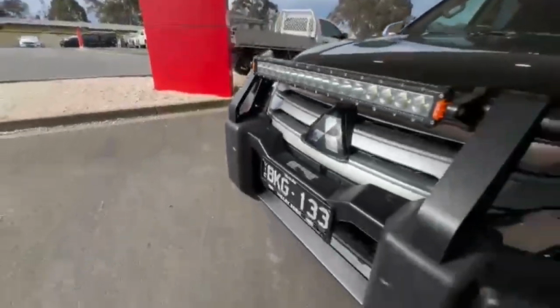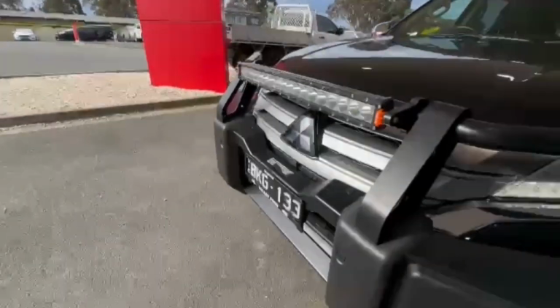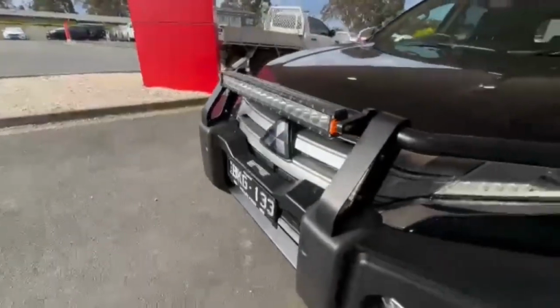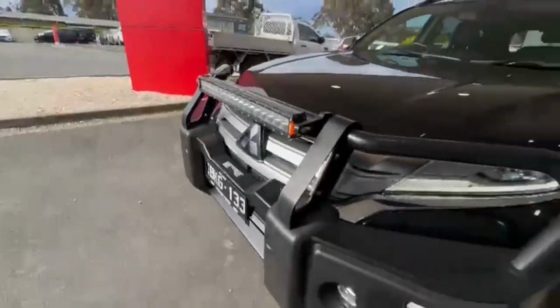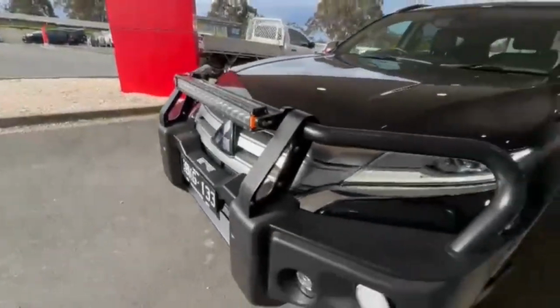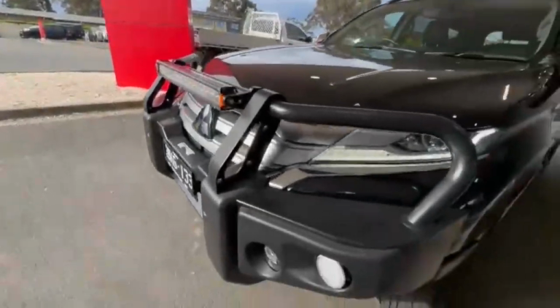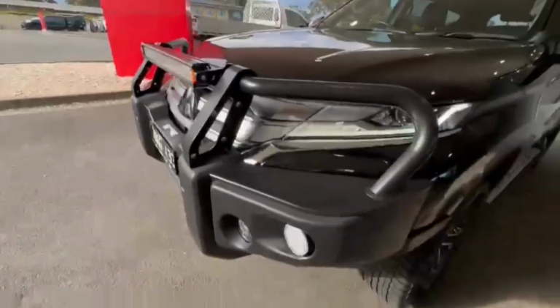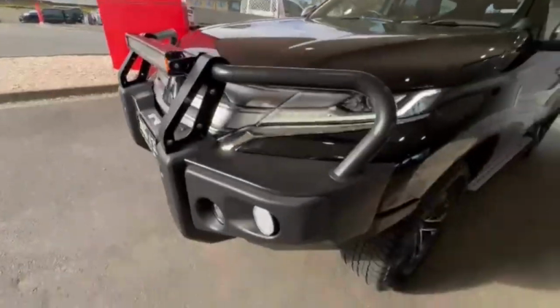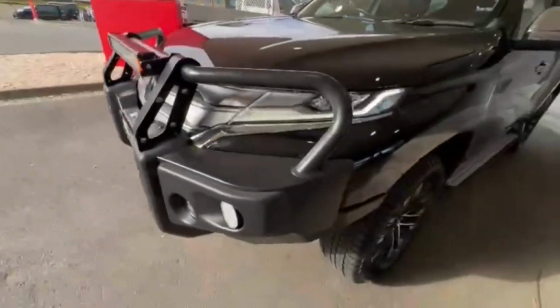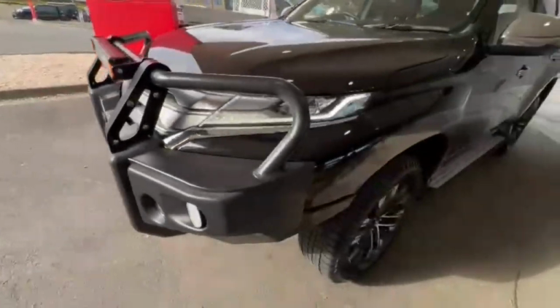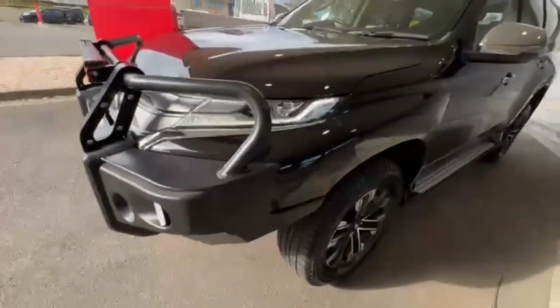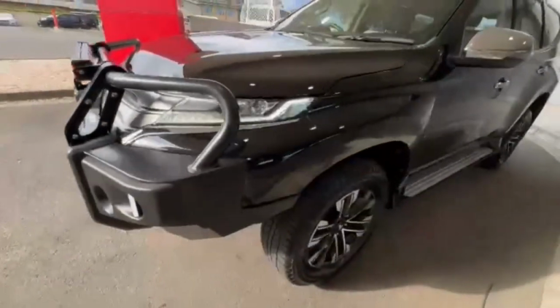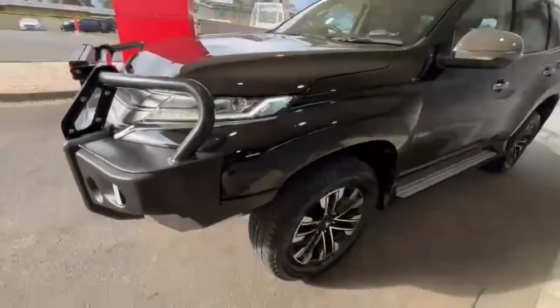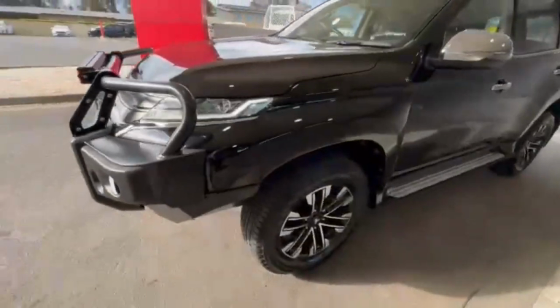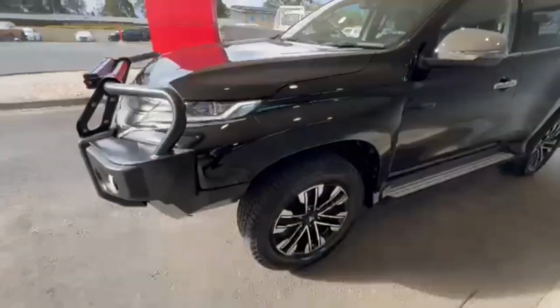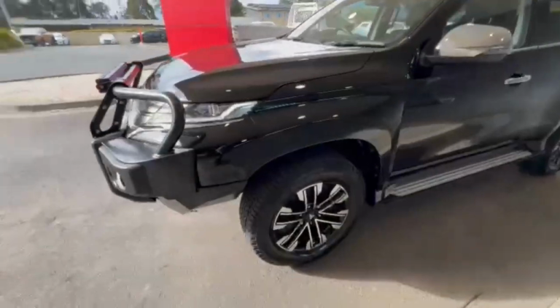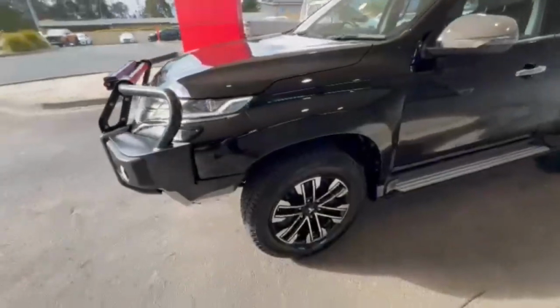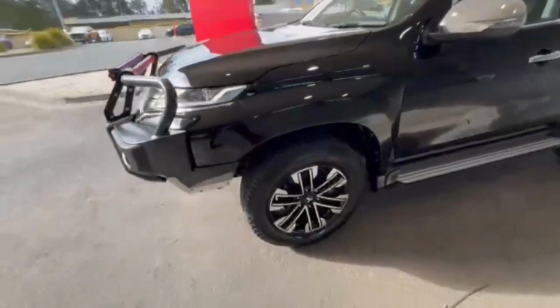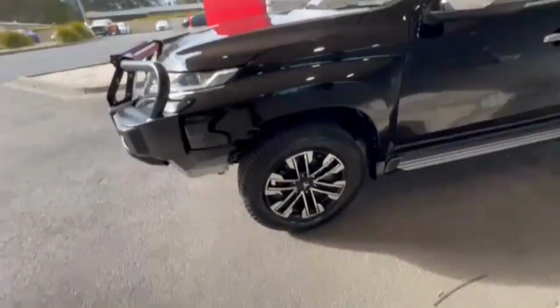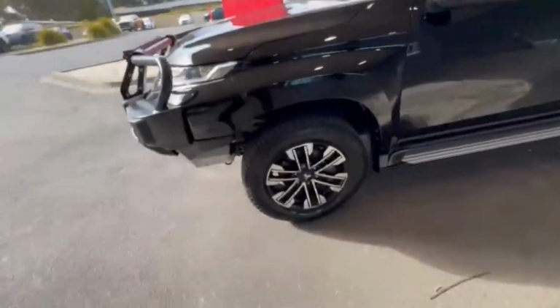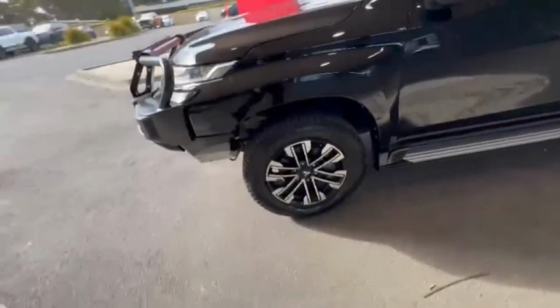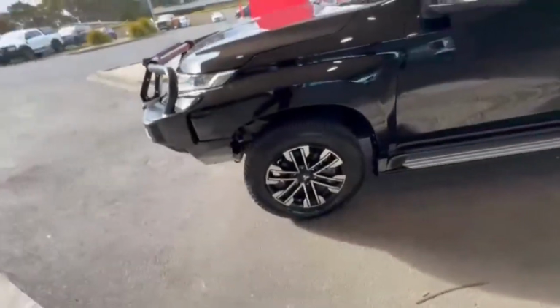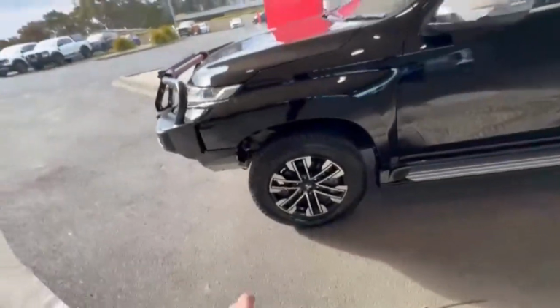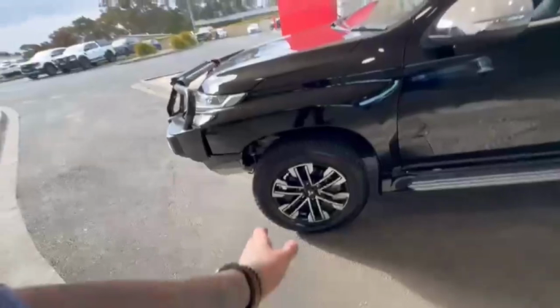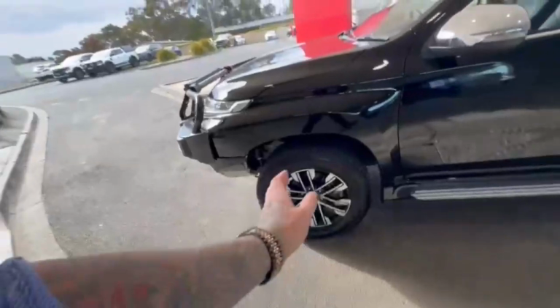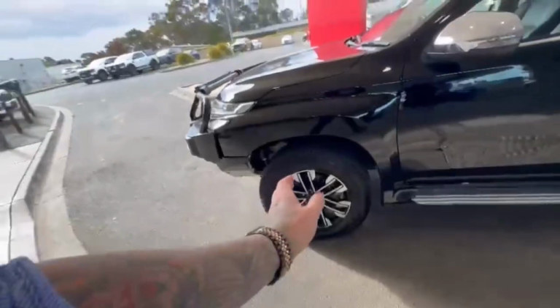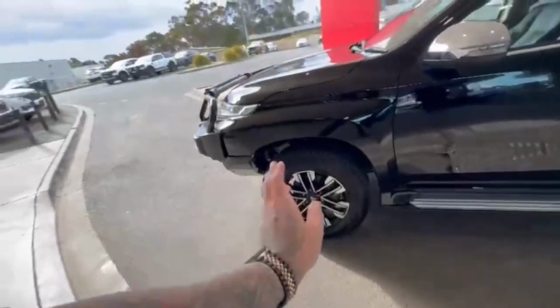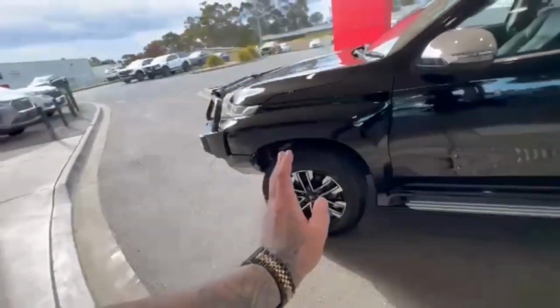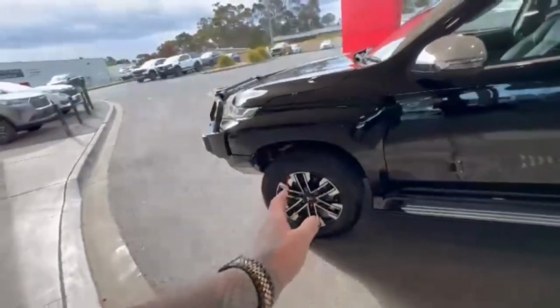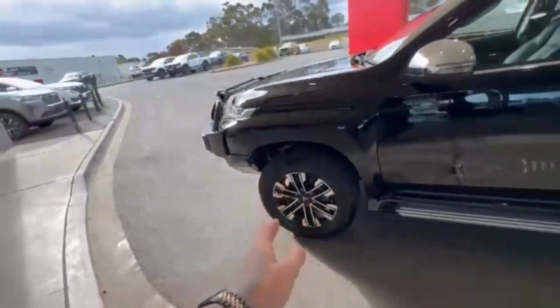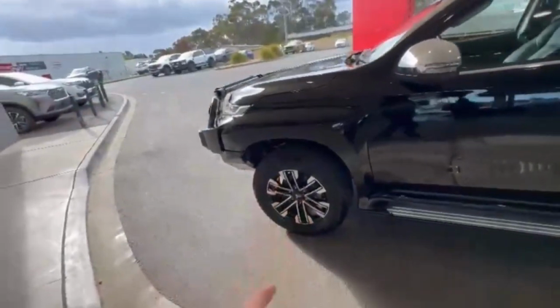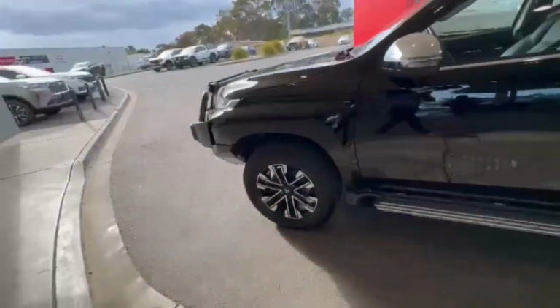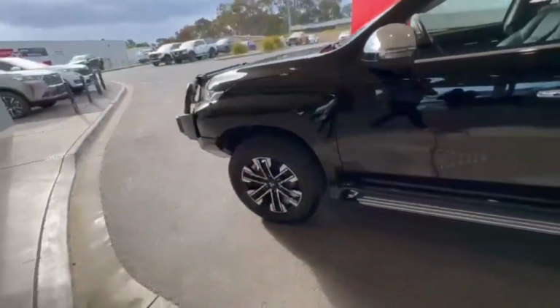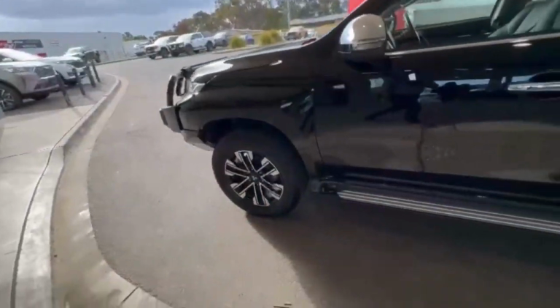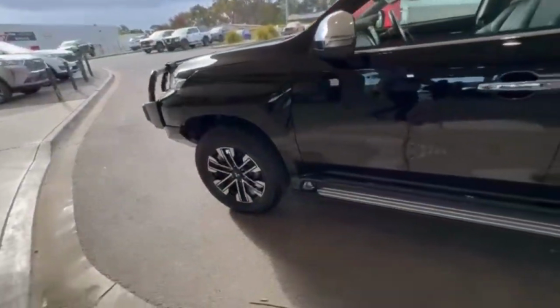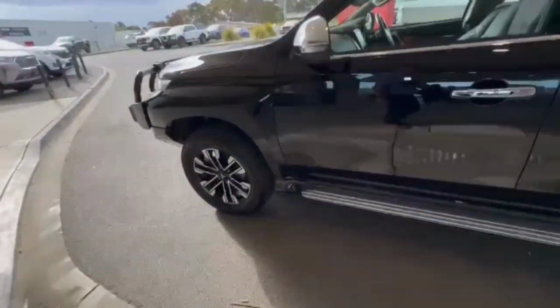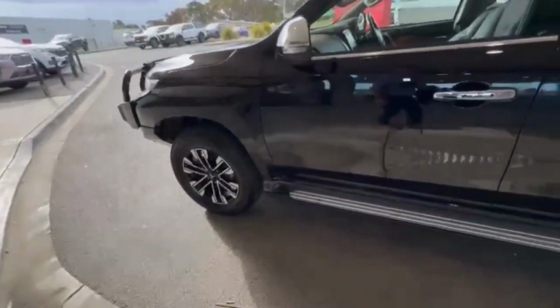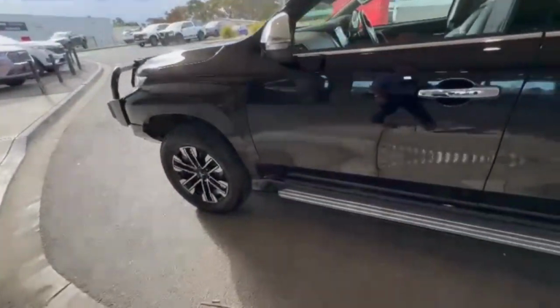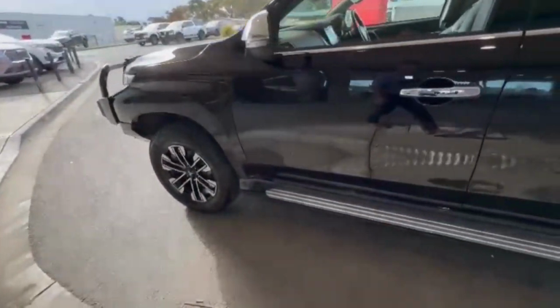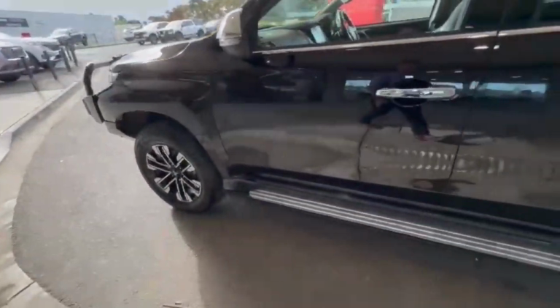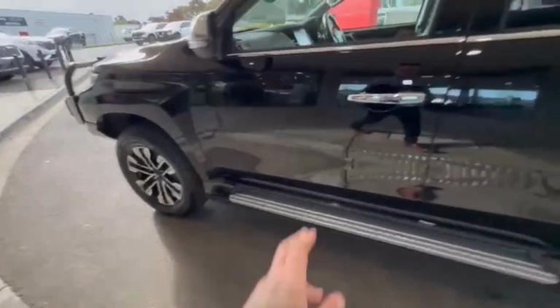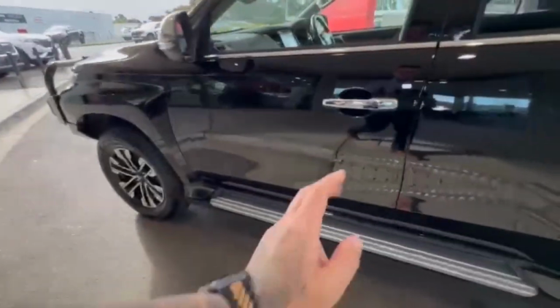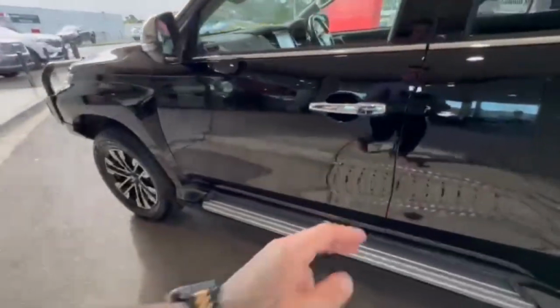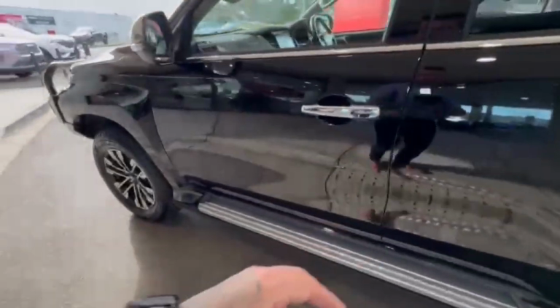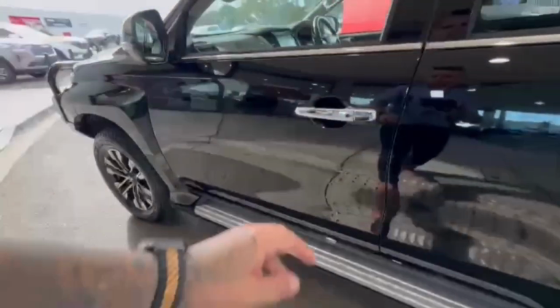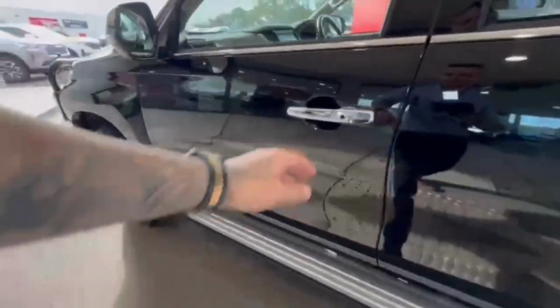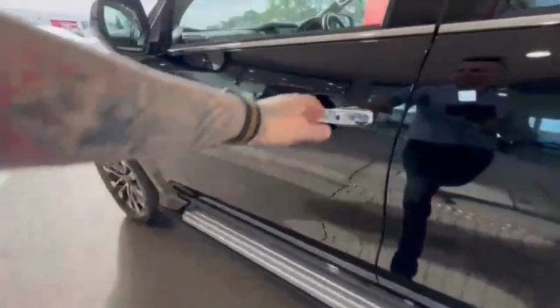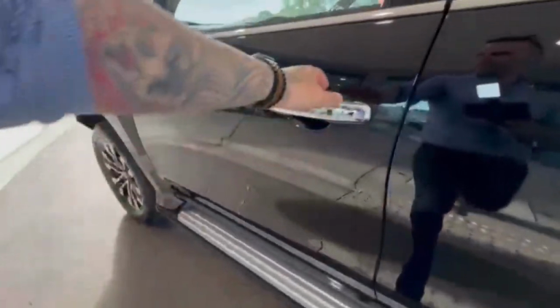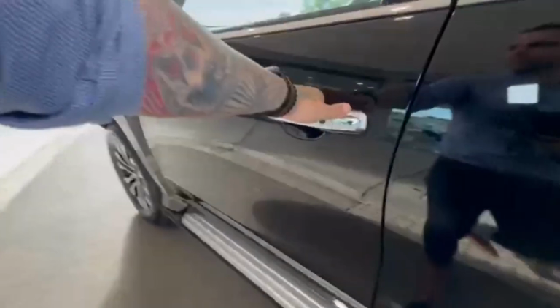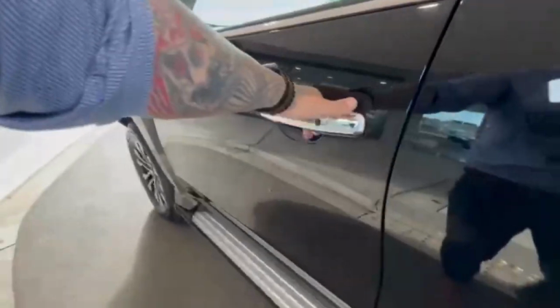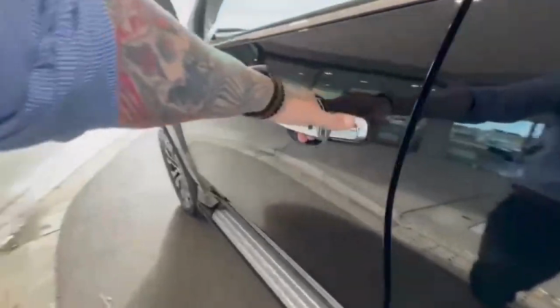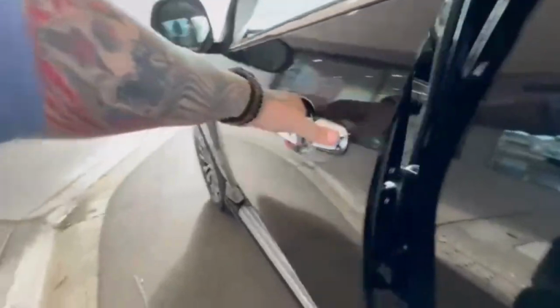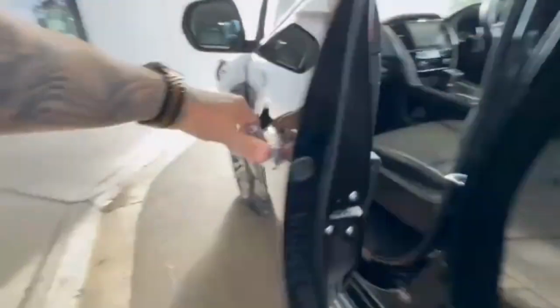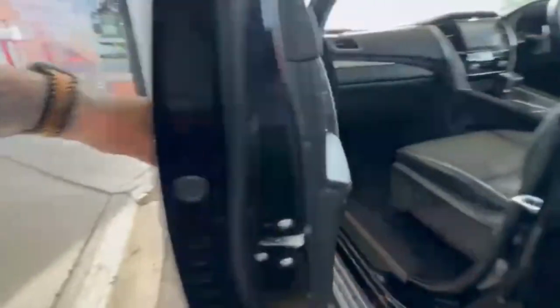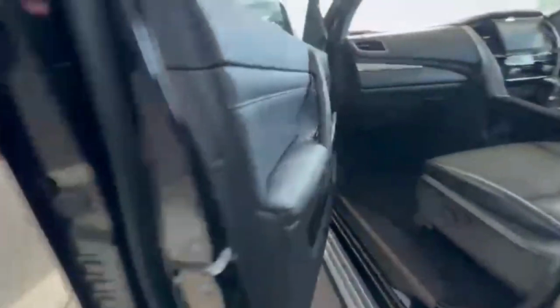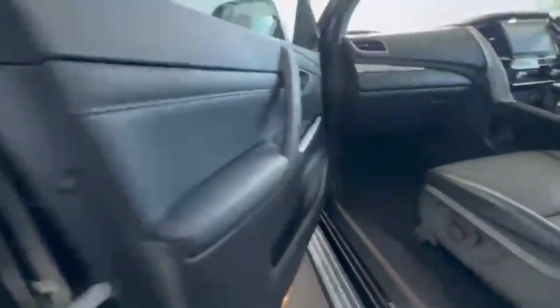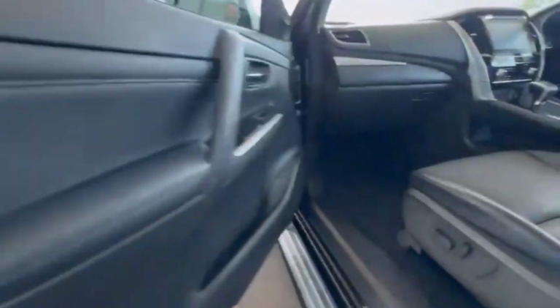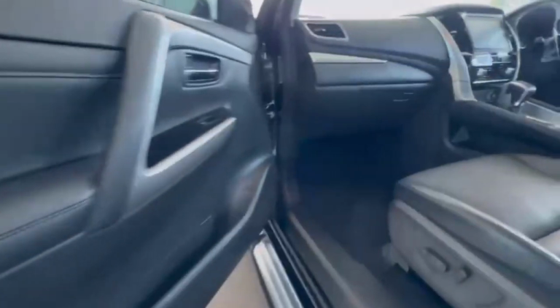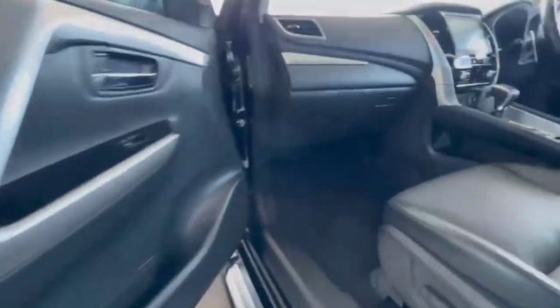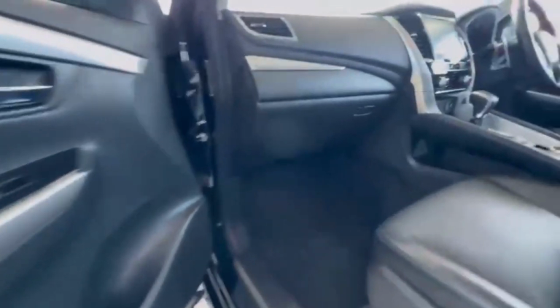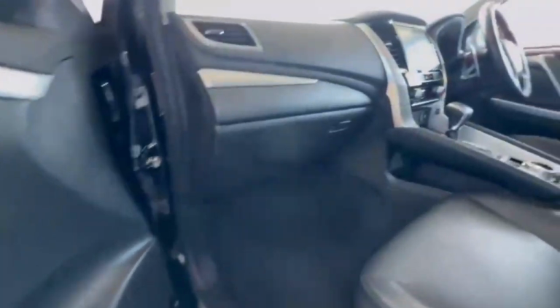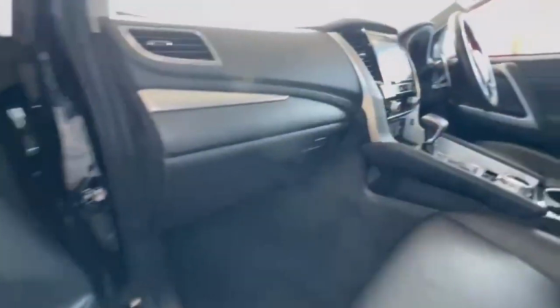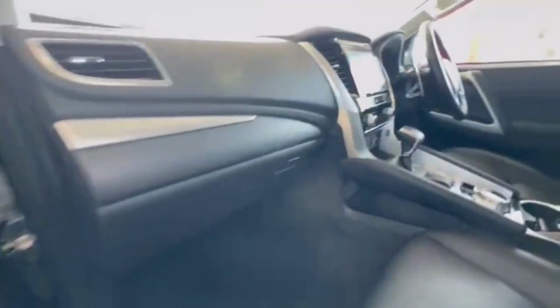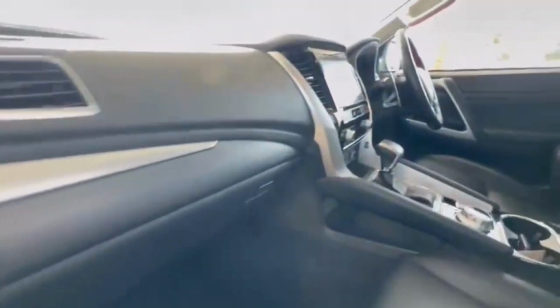Coming down the passenger side, you do have the really nice 18 inch alloys, statutory side steps, keyless entry, and helping on in.